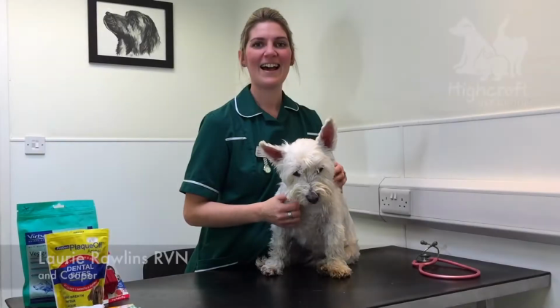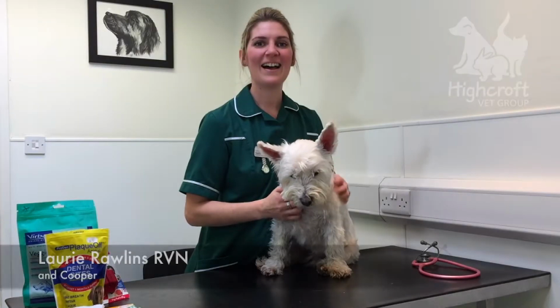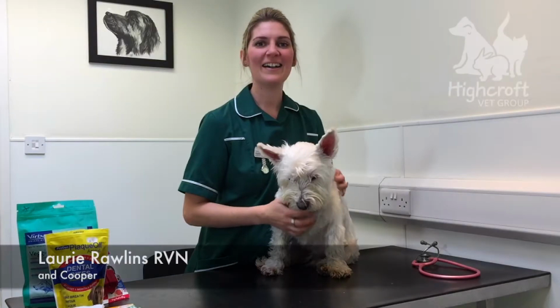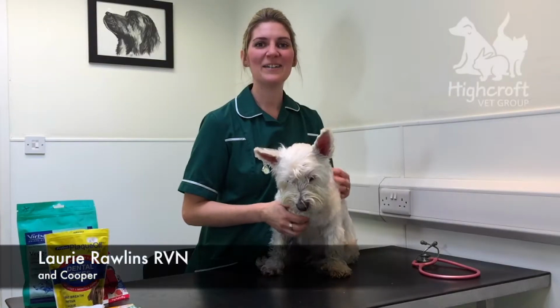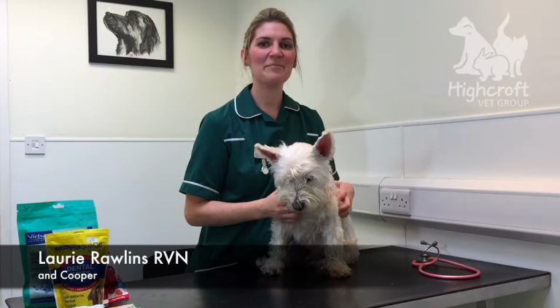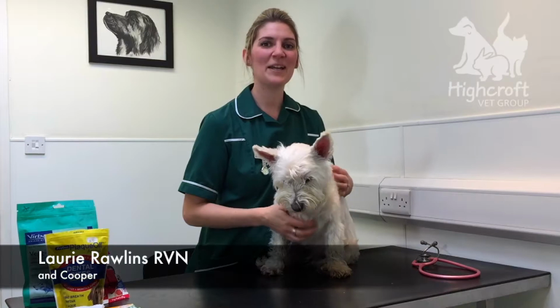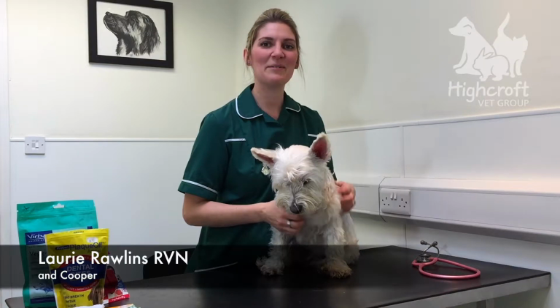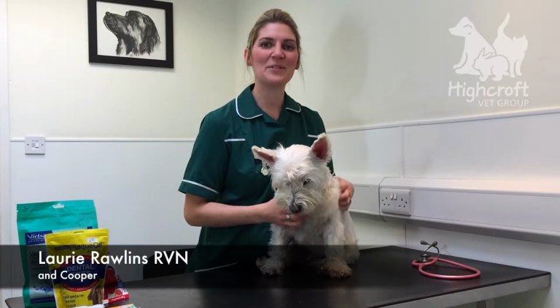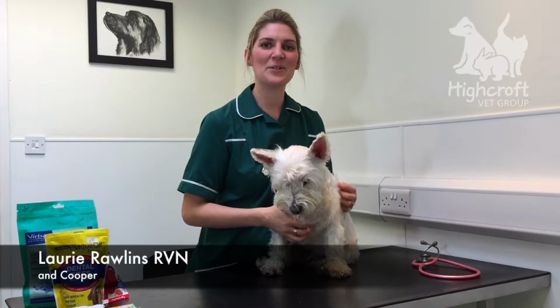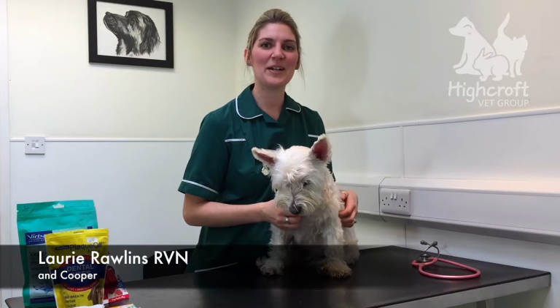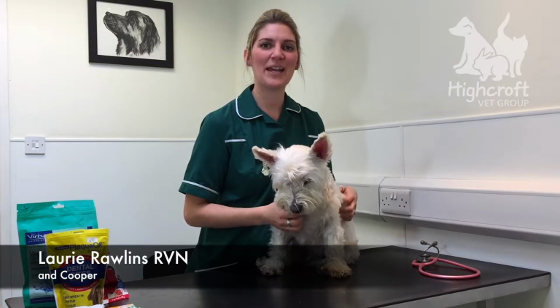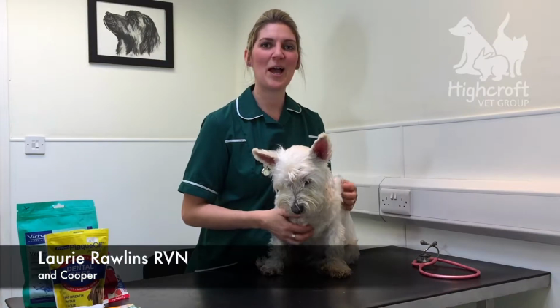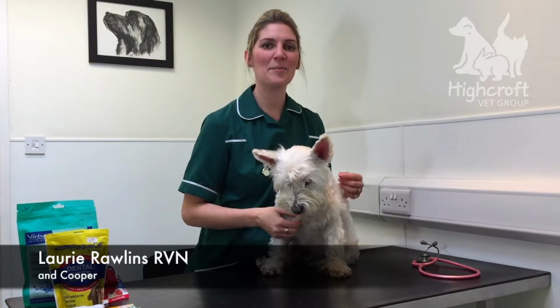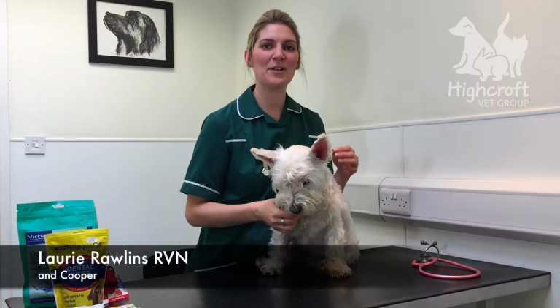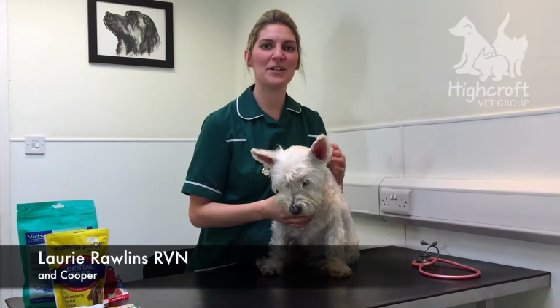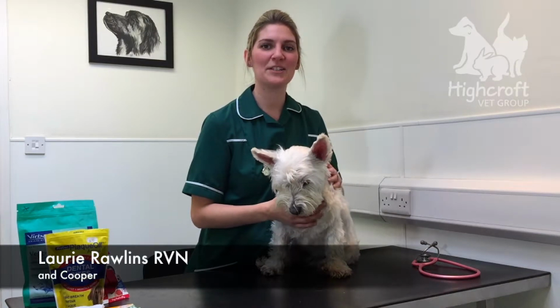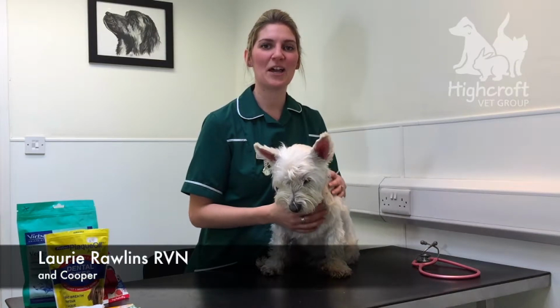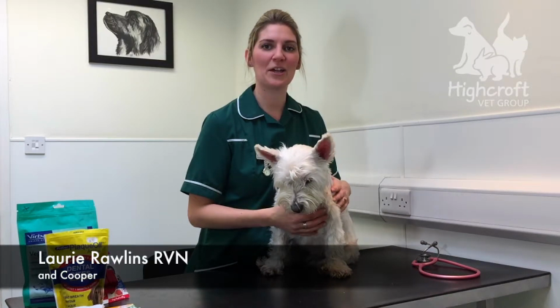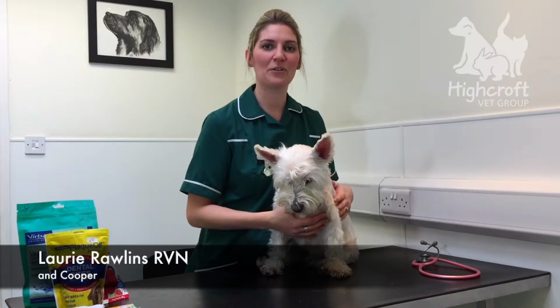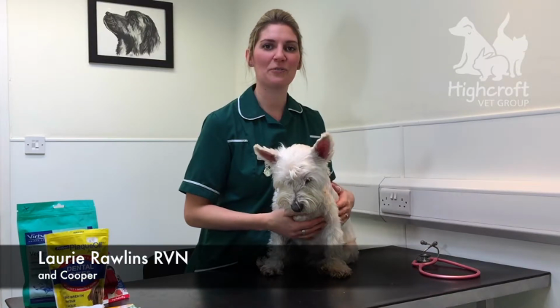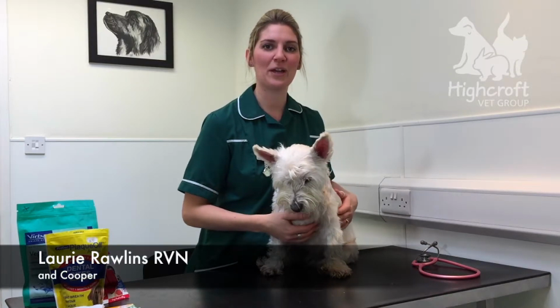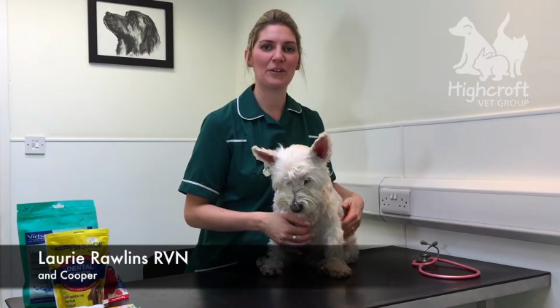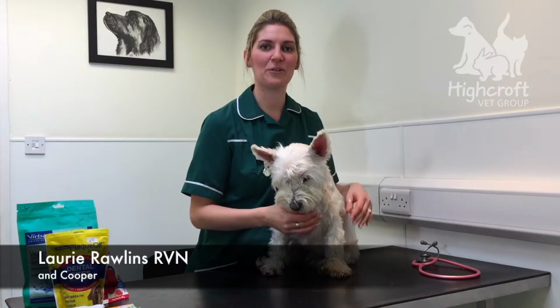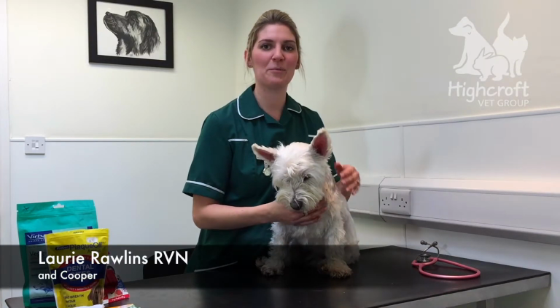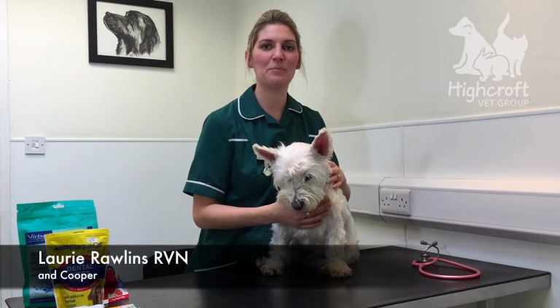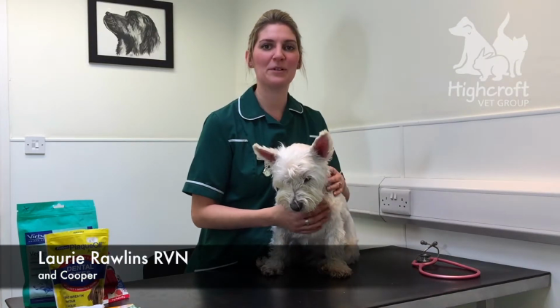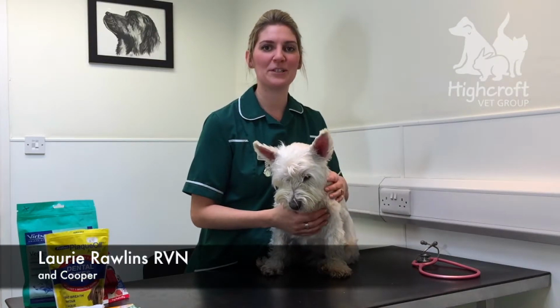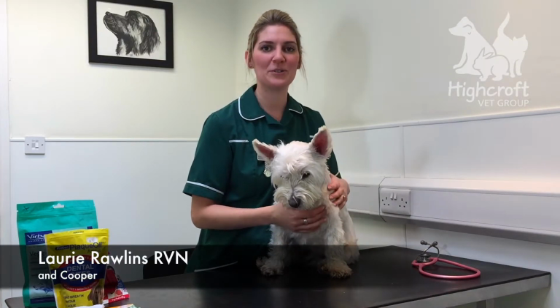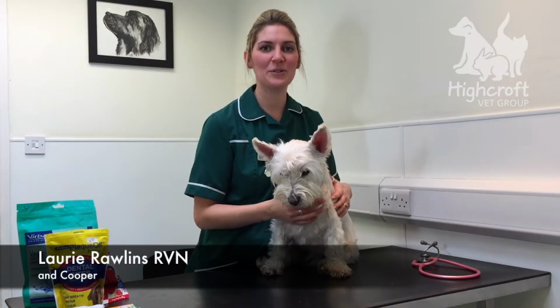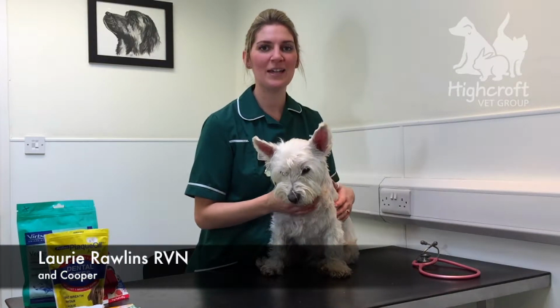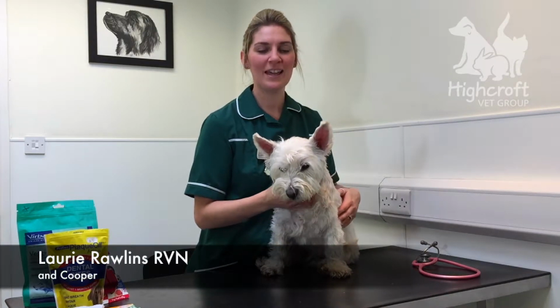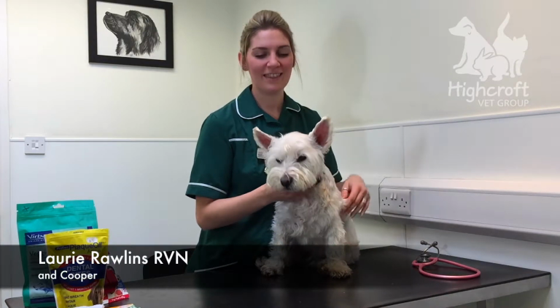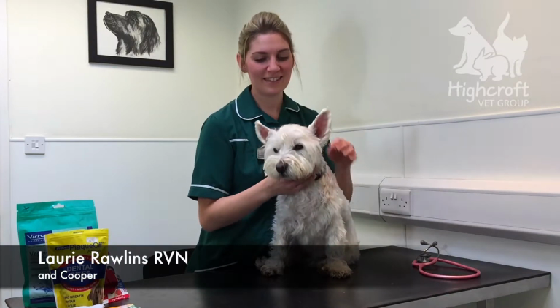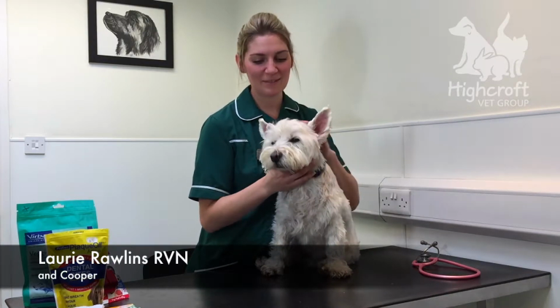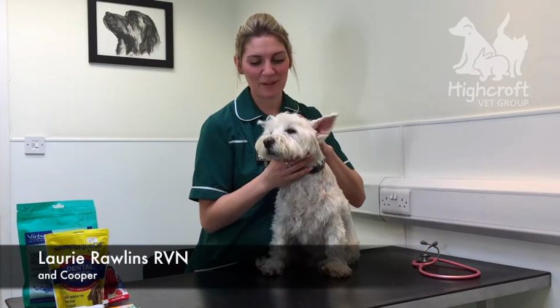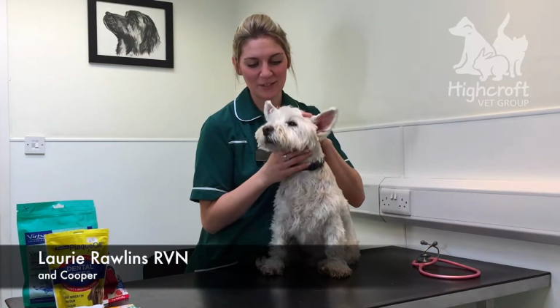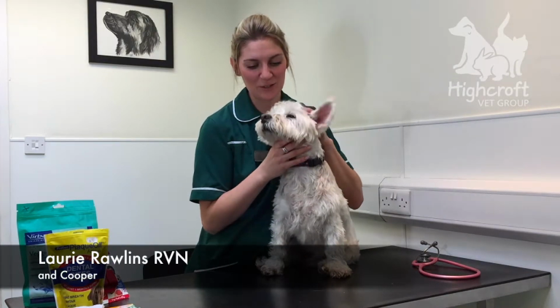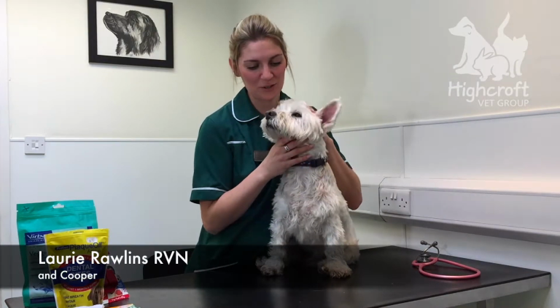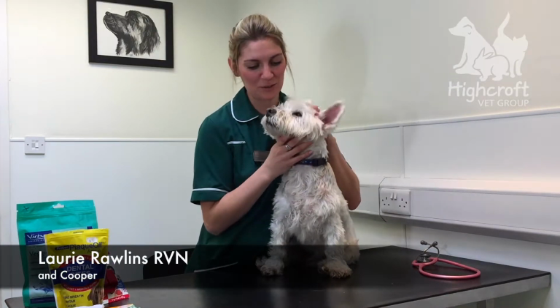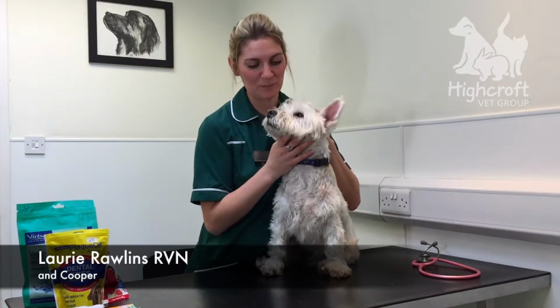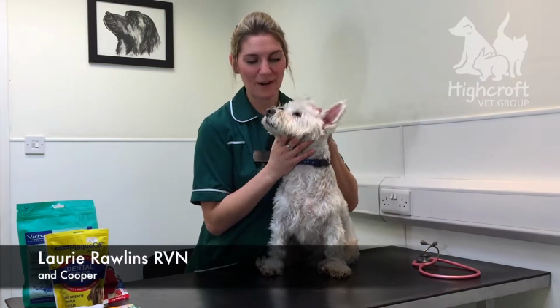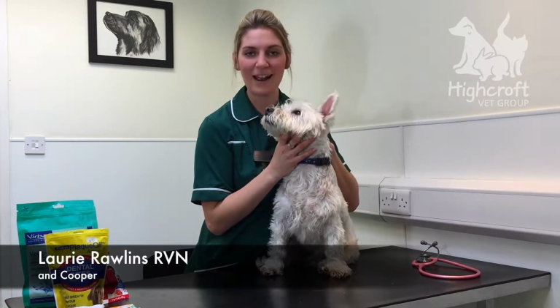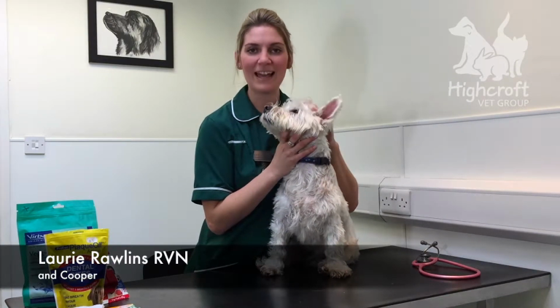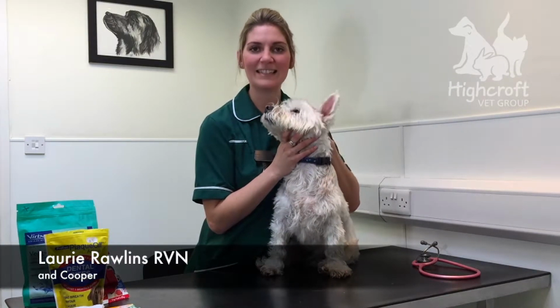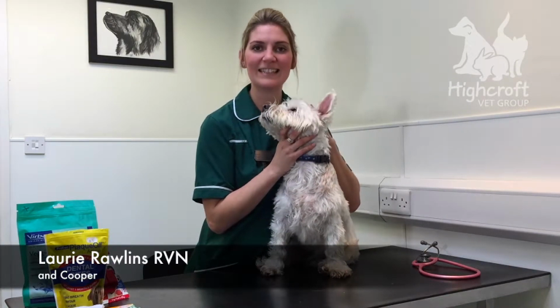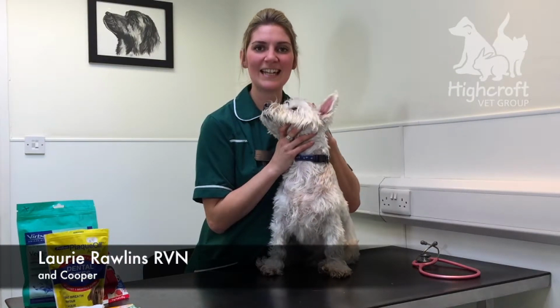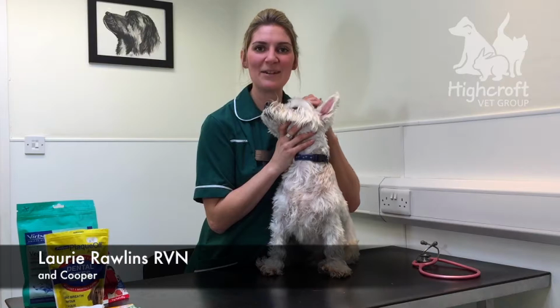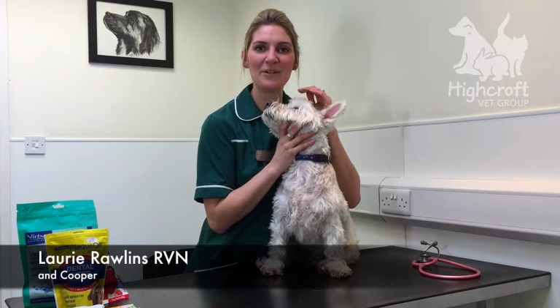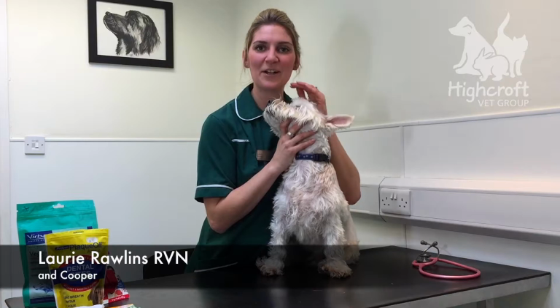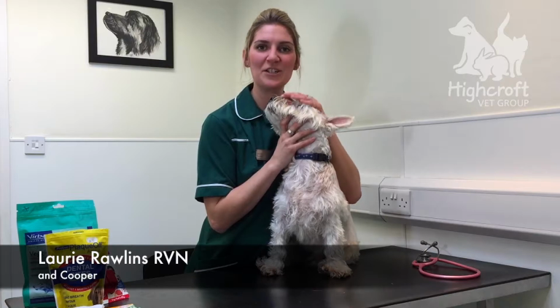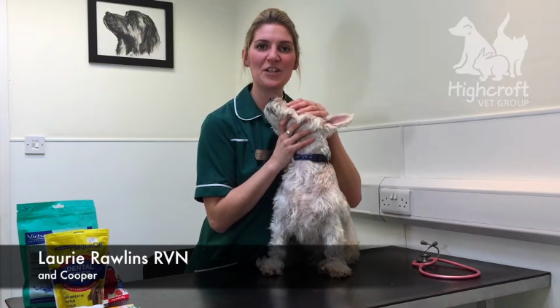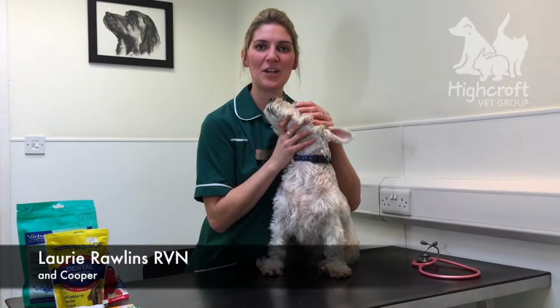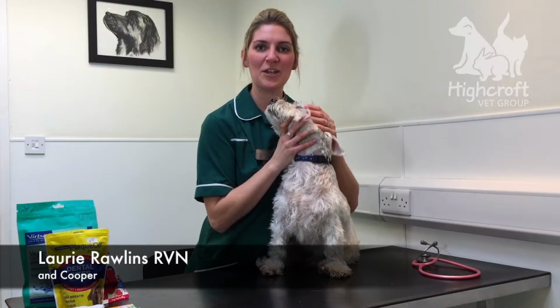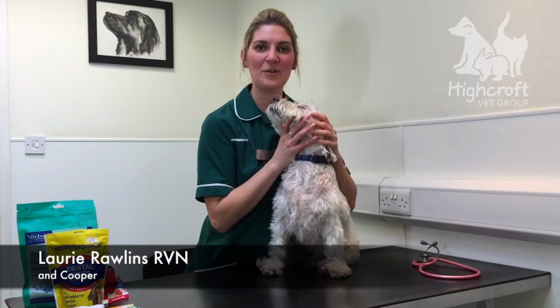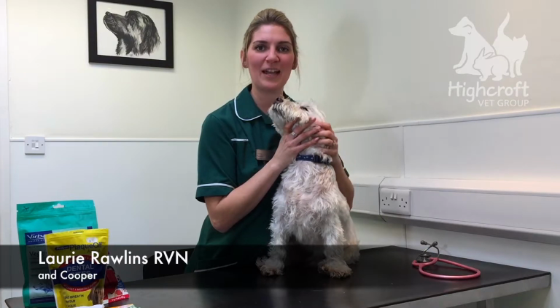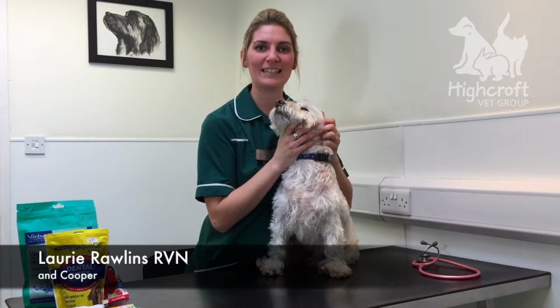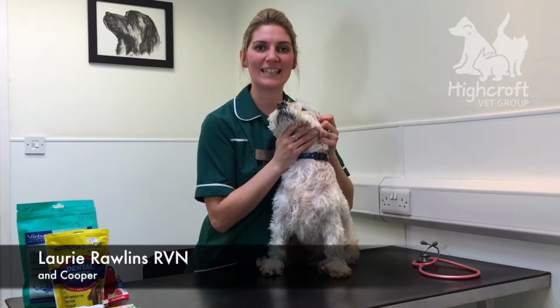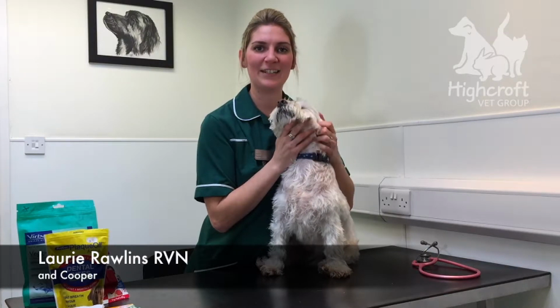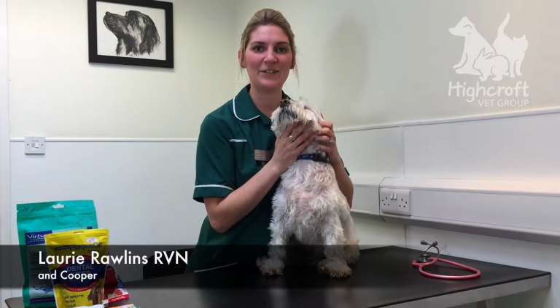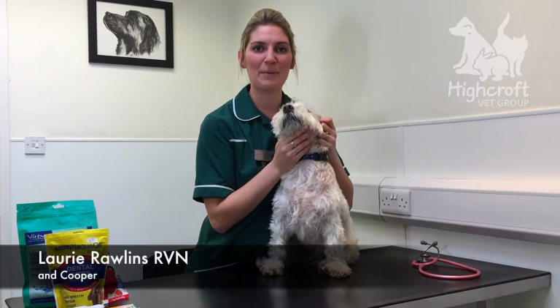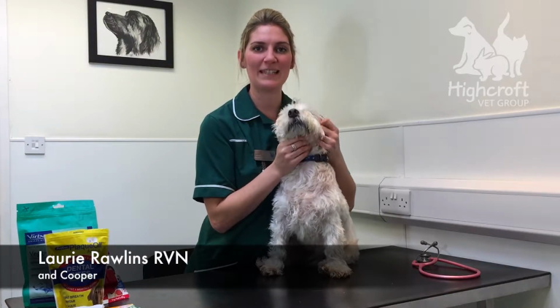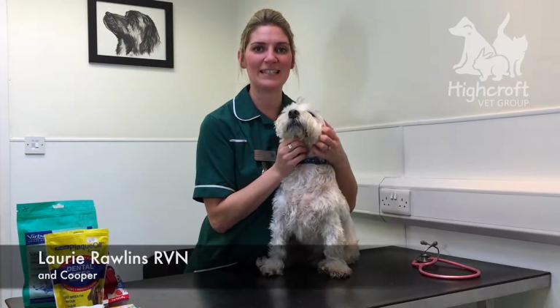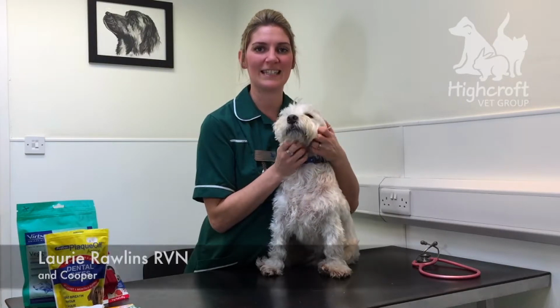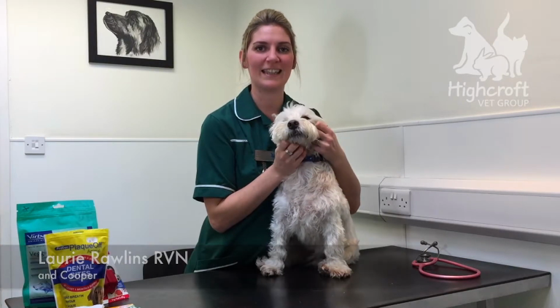Hi, my name is Laurie. I'm a nurse at Highcroft Retinue Group in Bristol. This is my dog, Cooper, and today we're going to show you how to clean your pet's teeth.